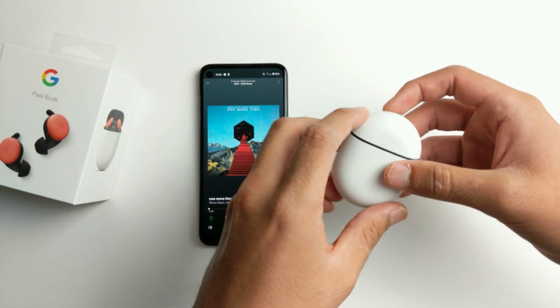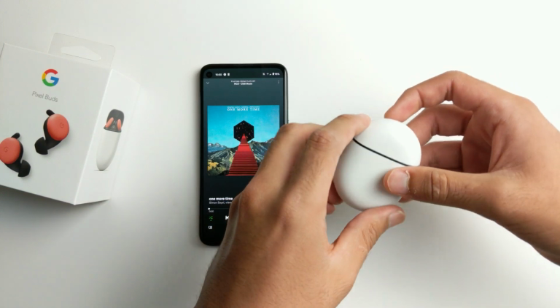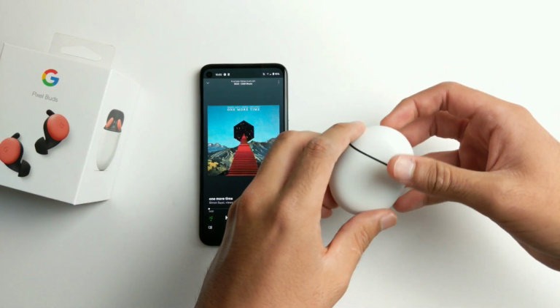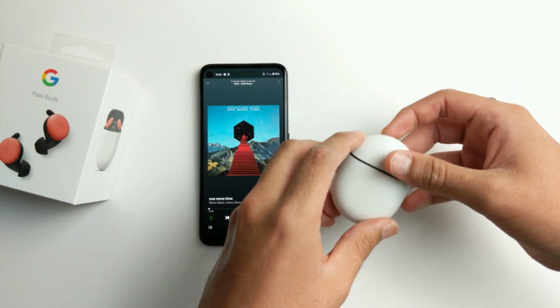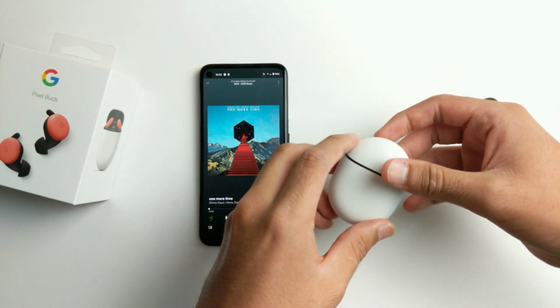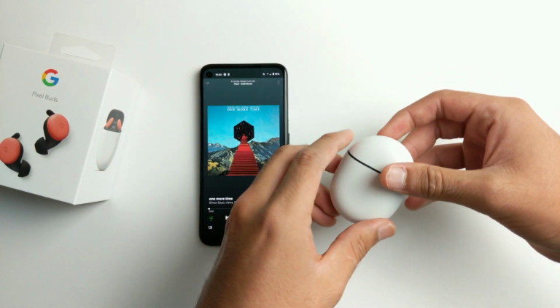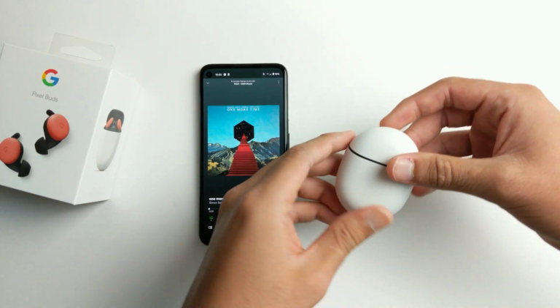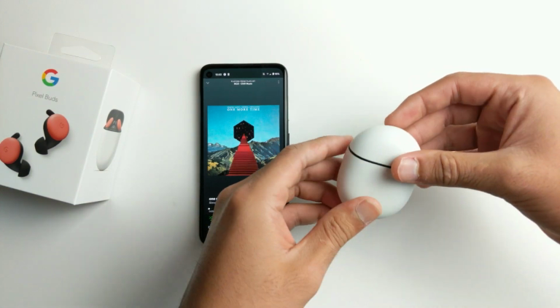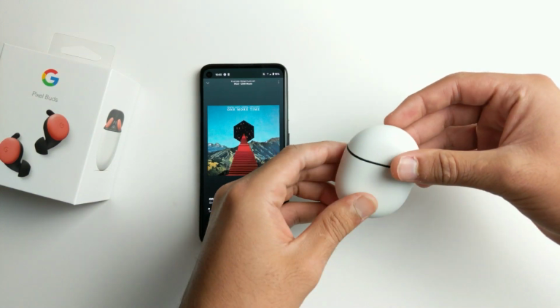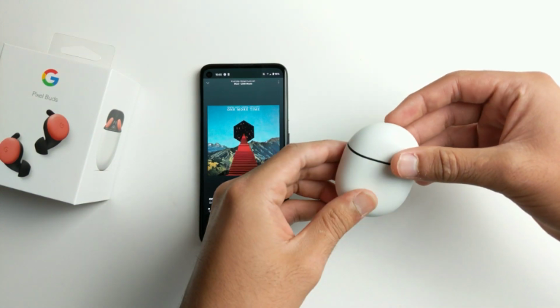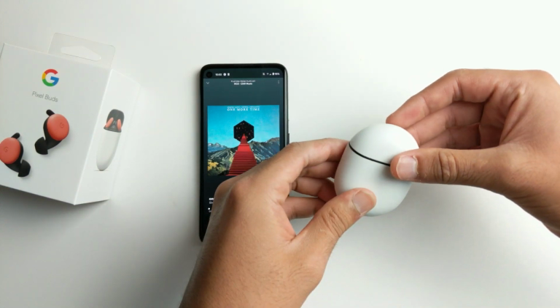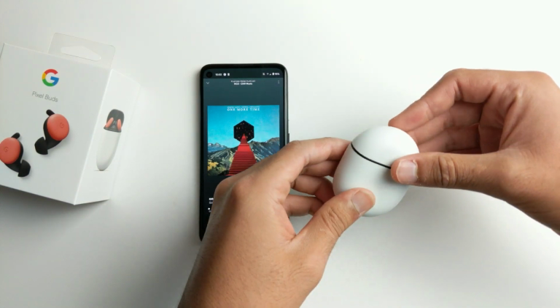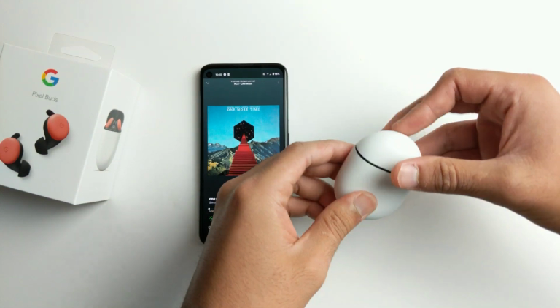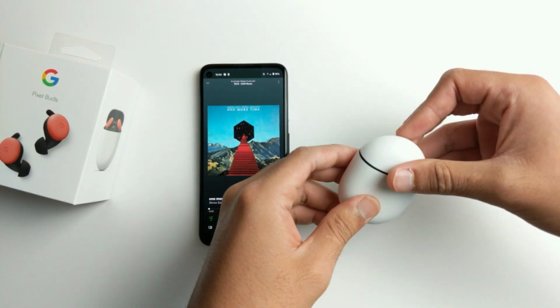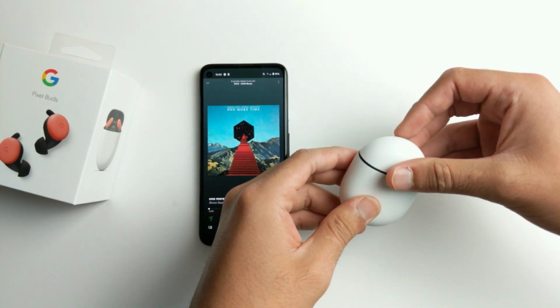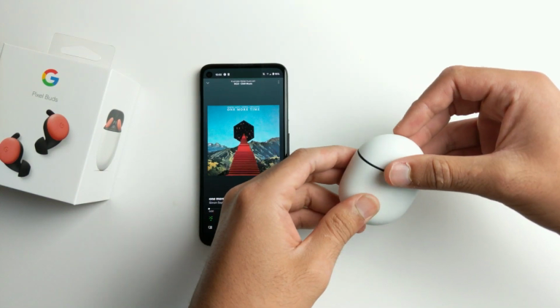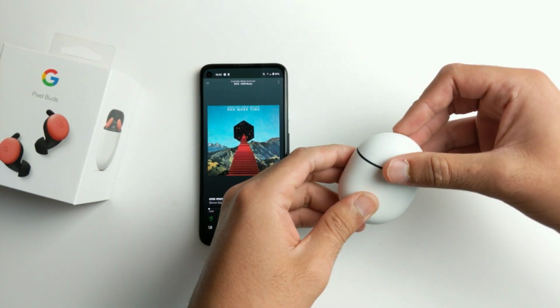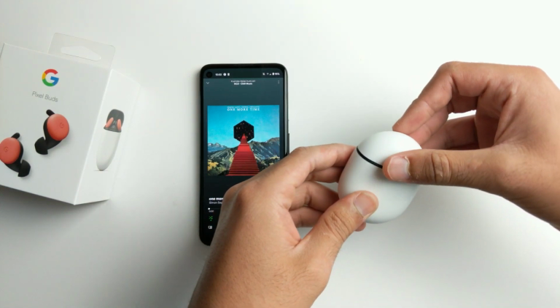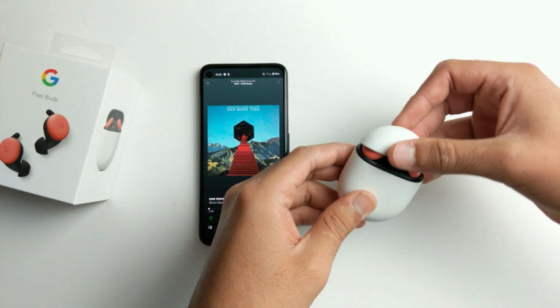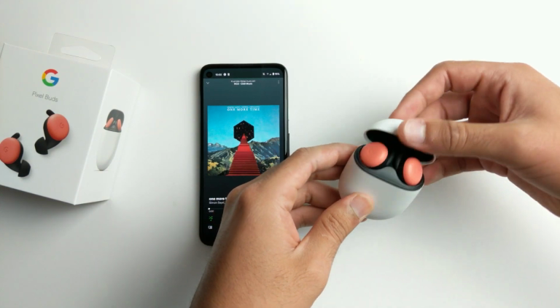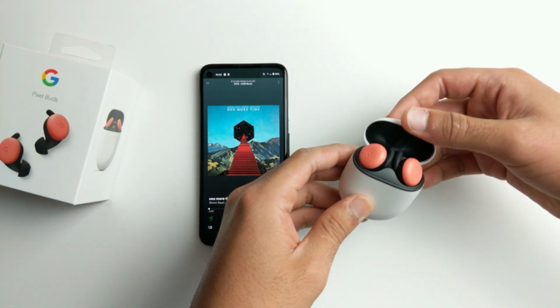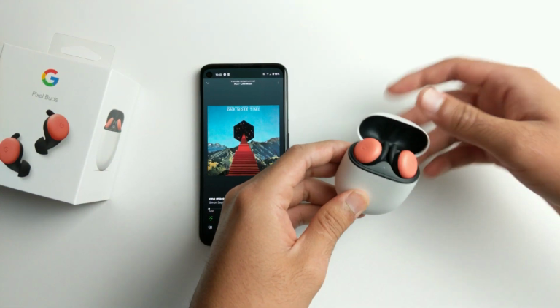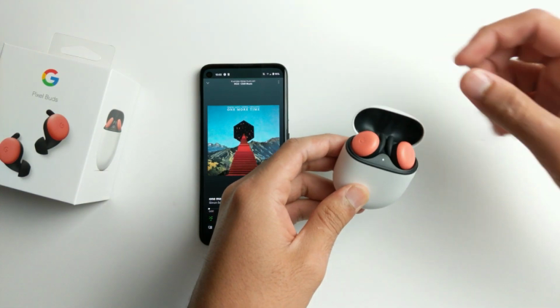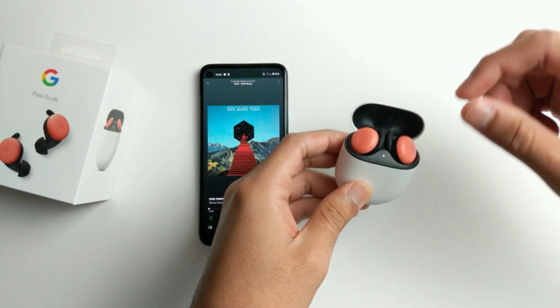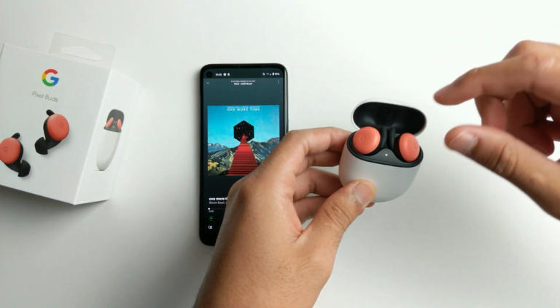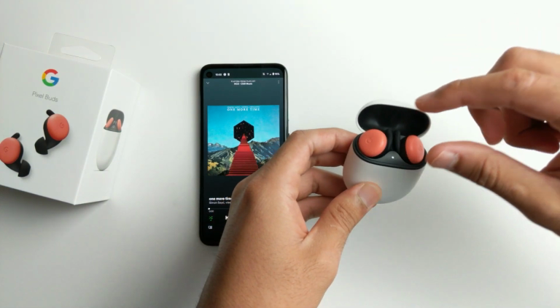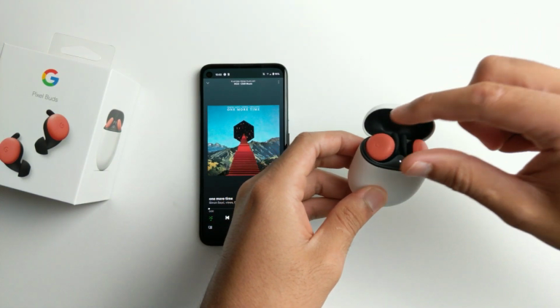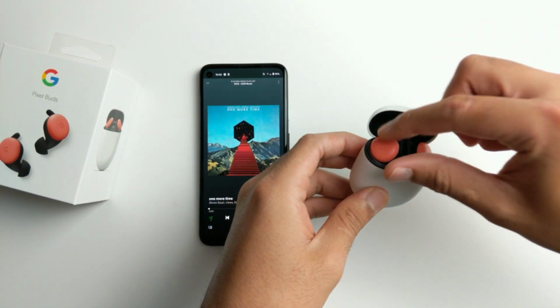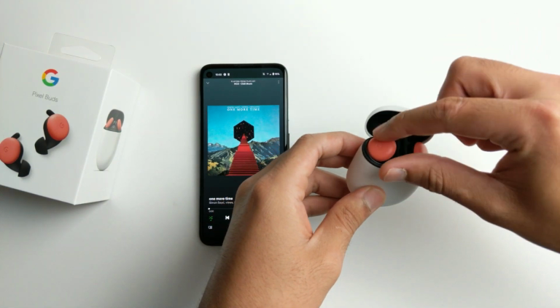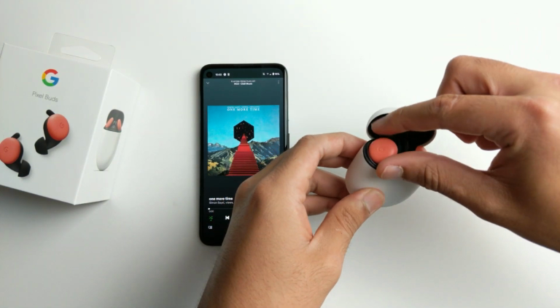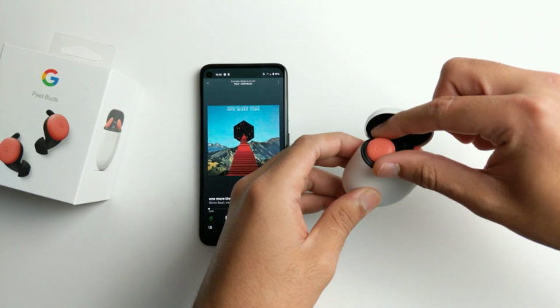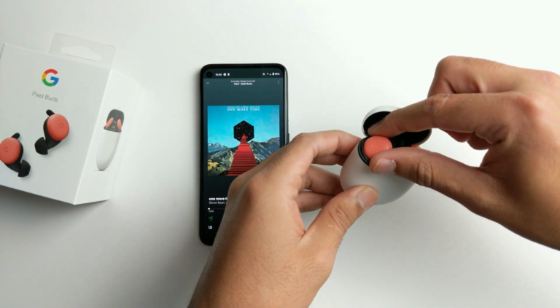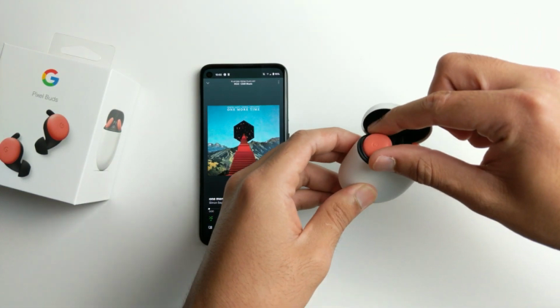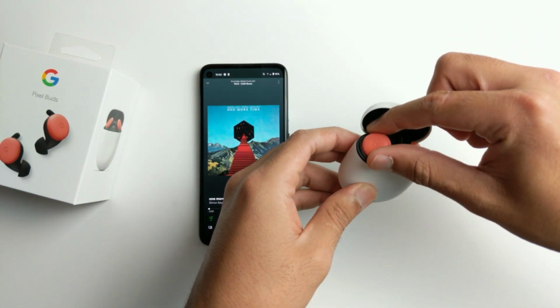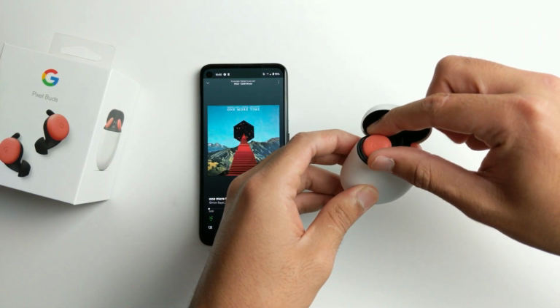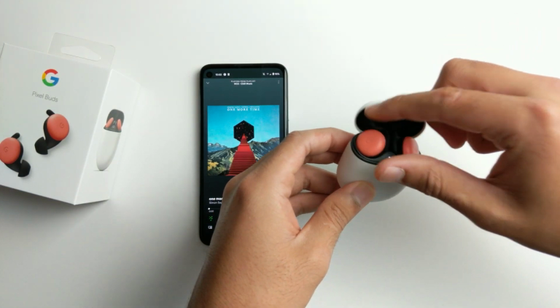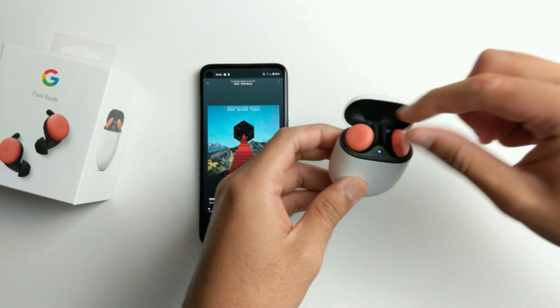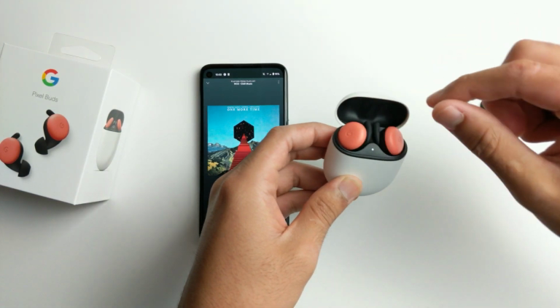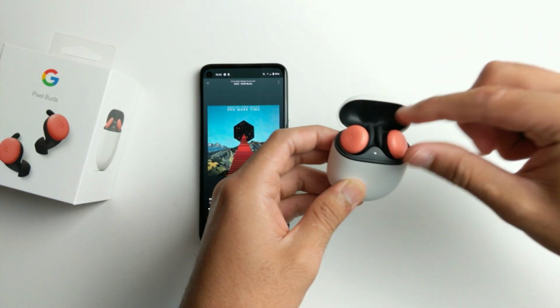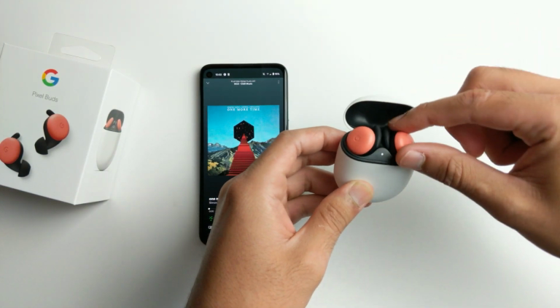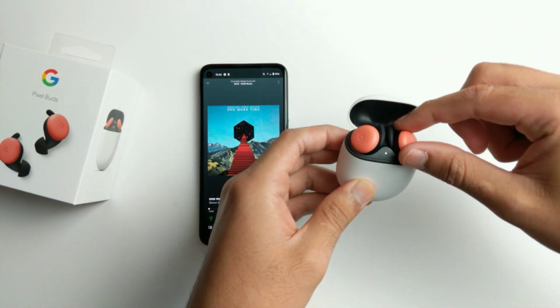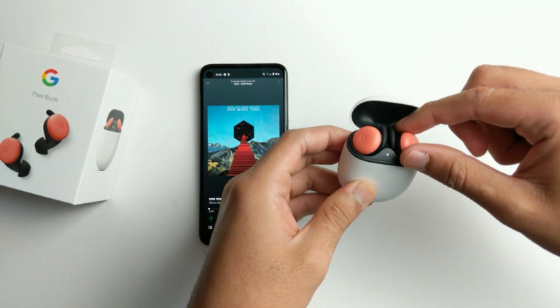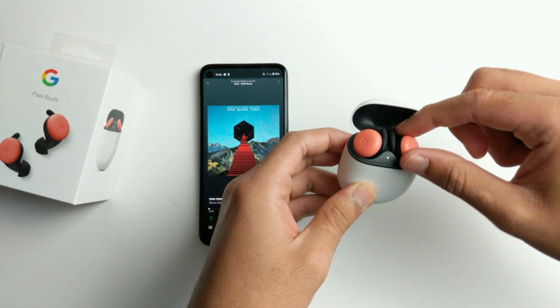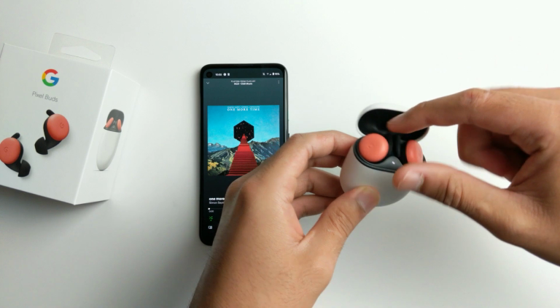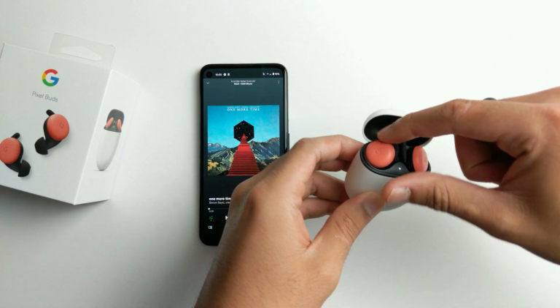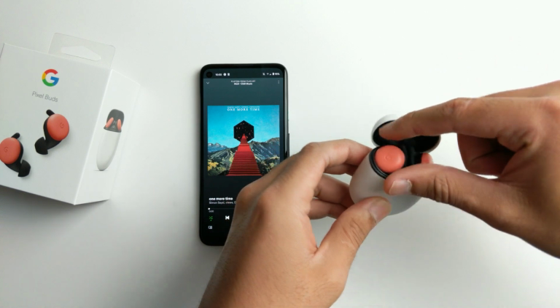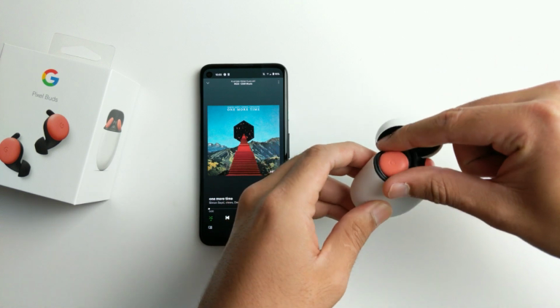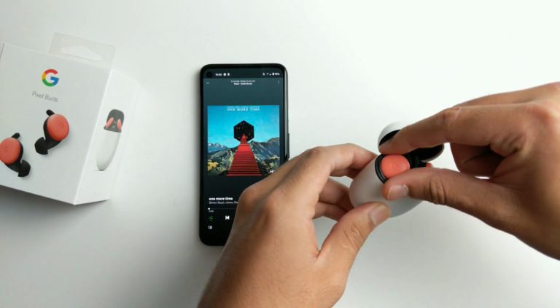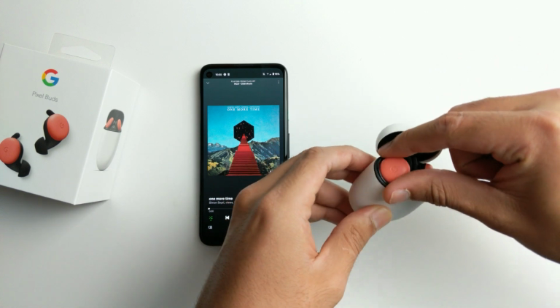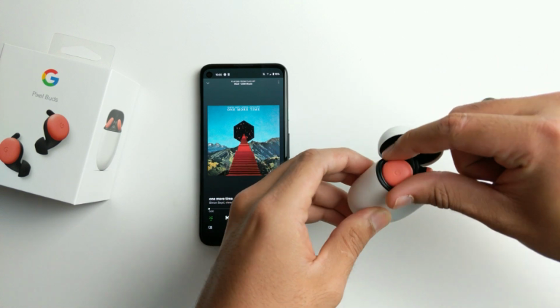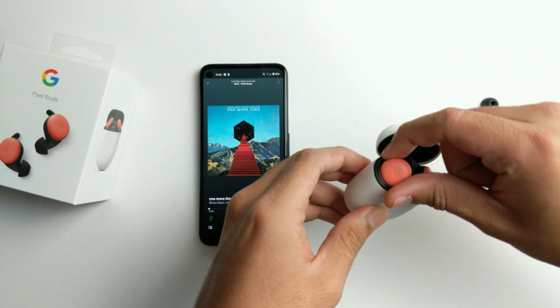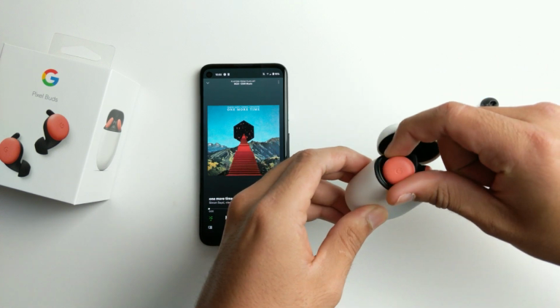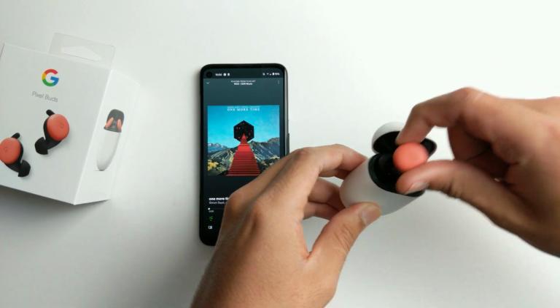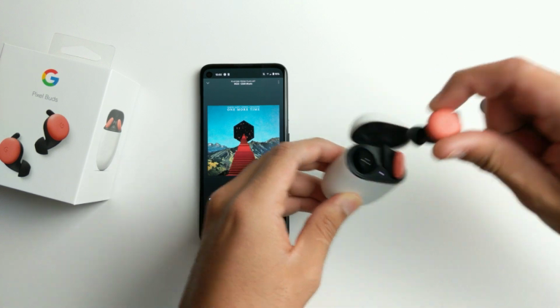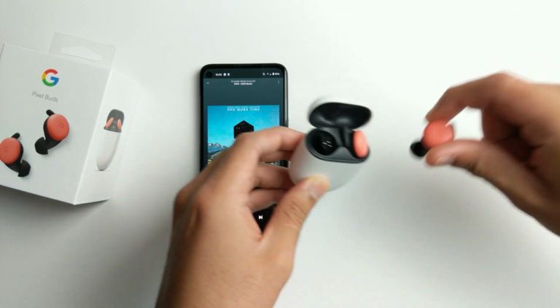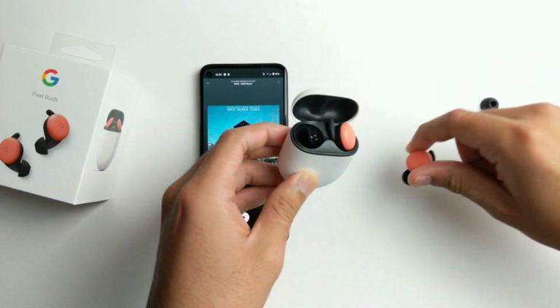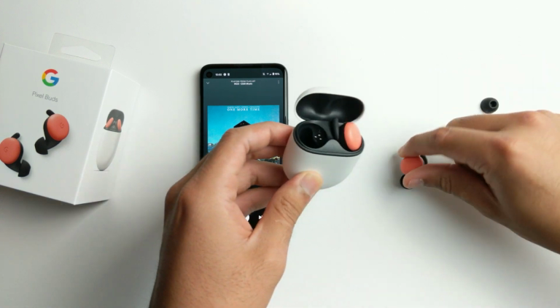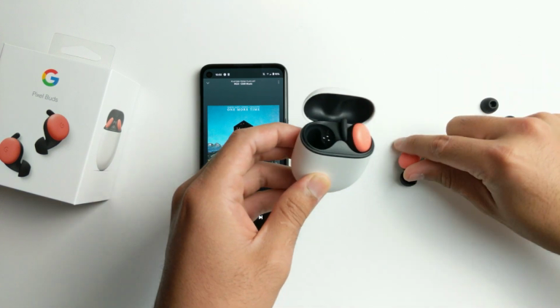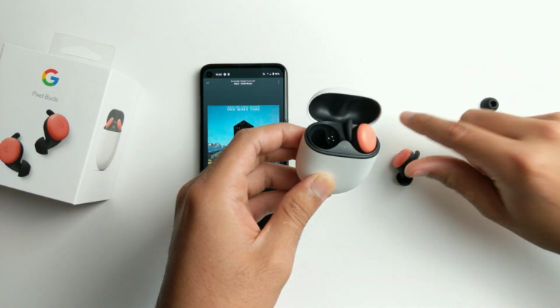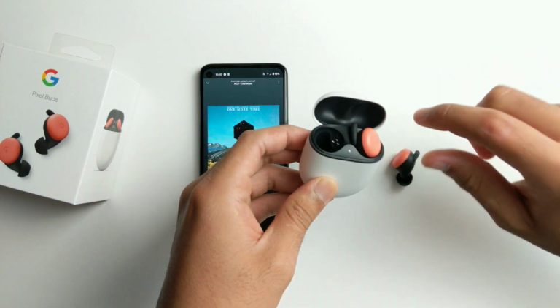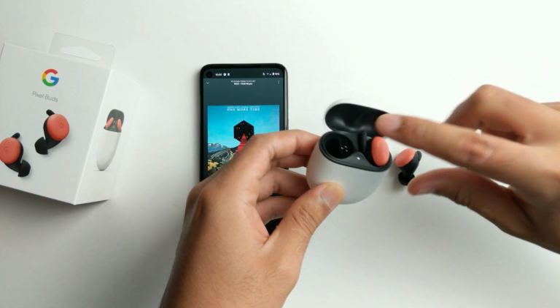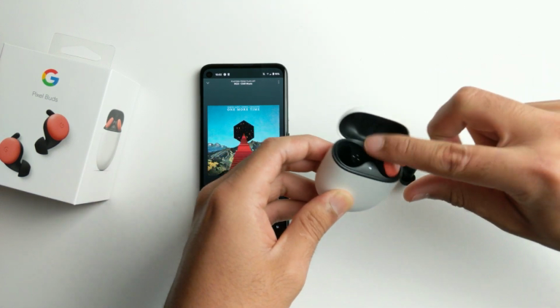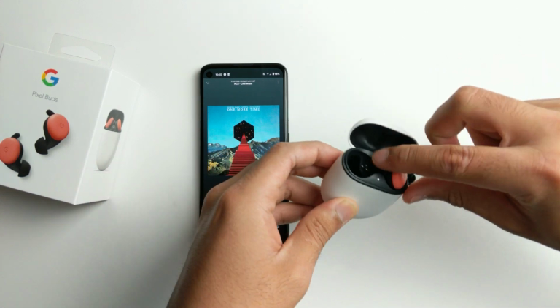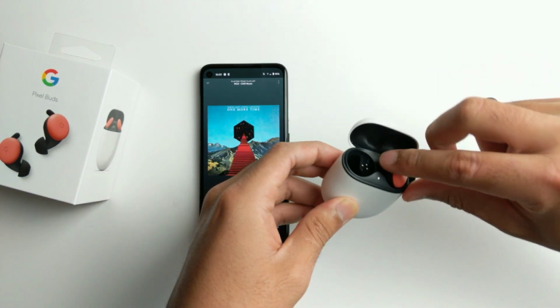Number one is by taking the left bud before the right bud — just like that.